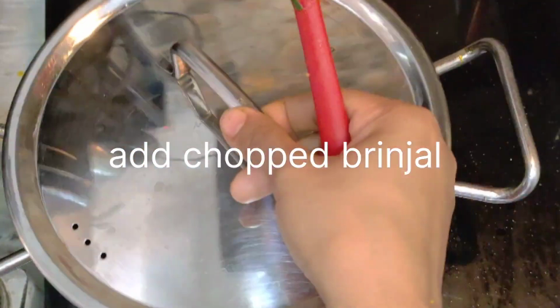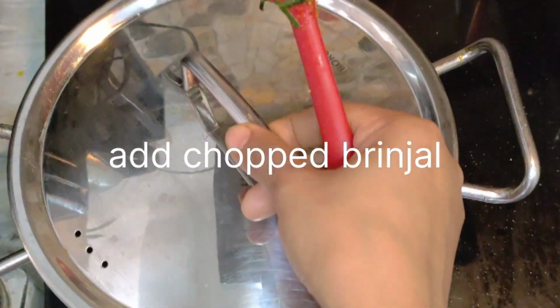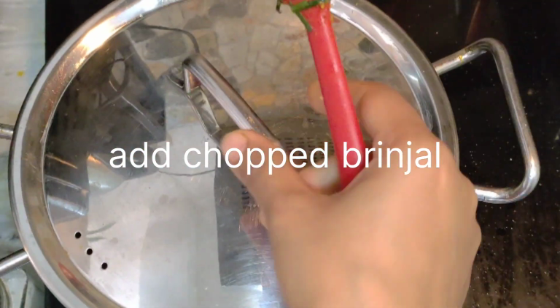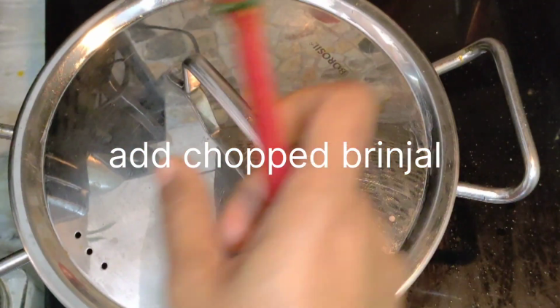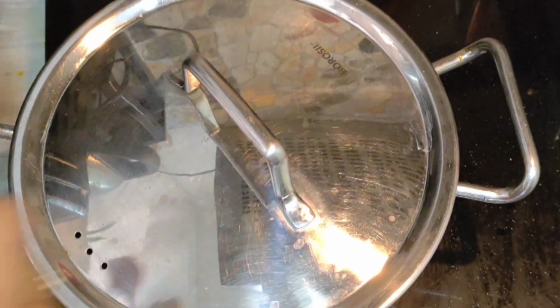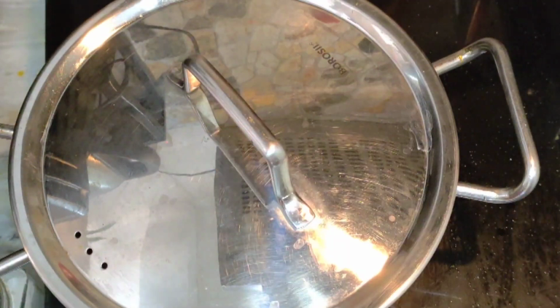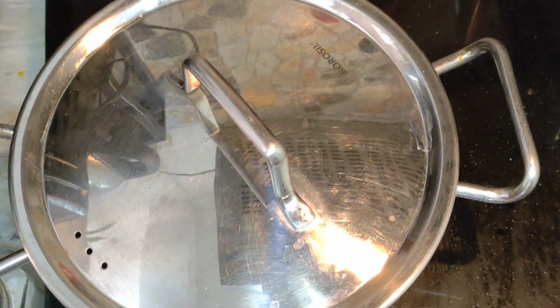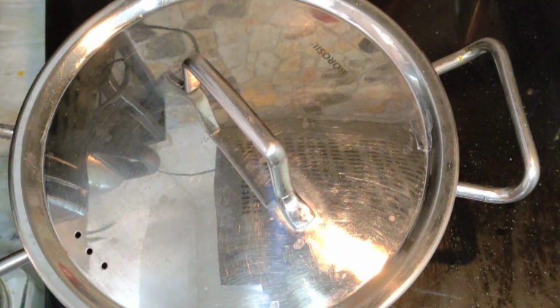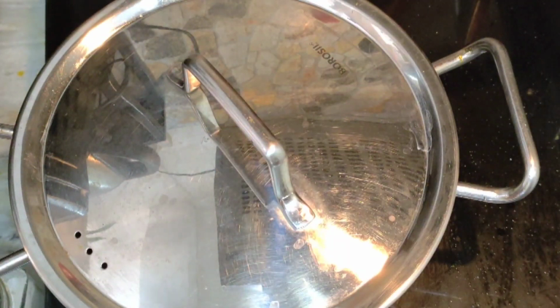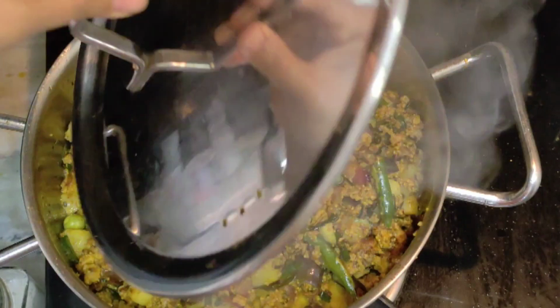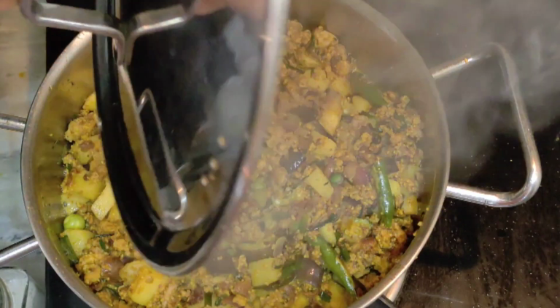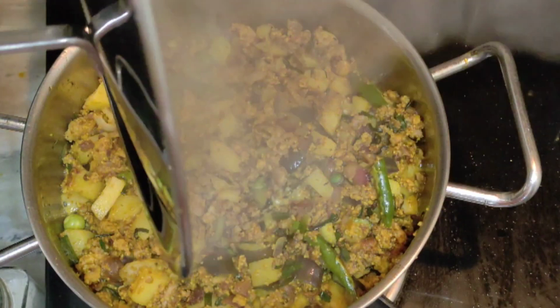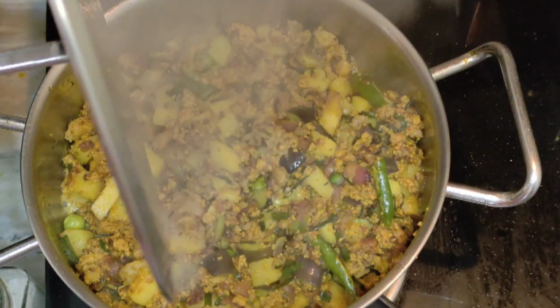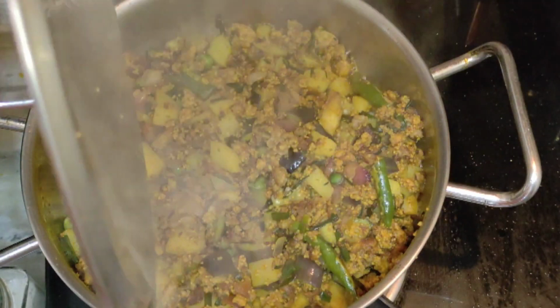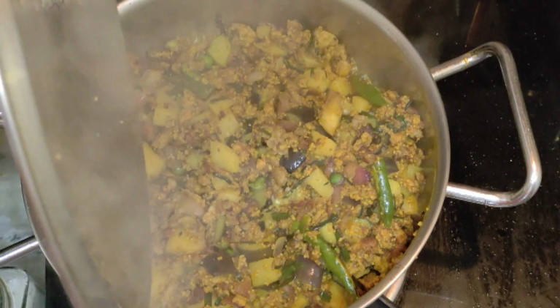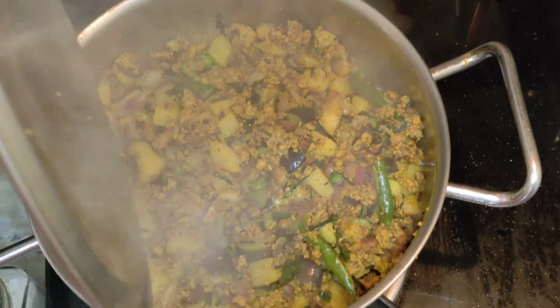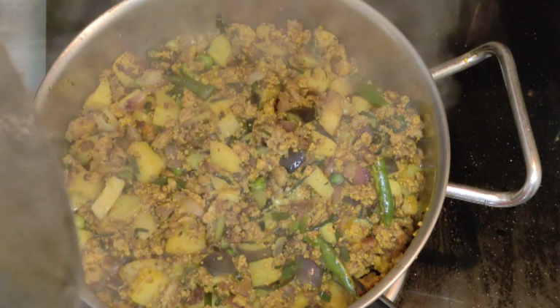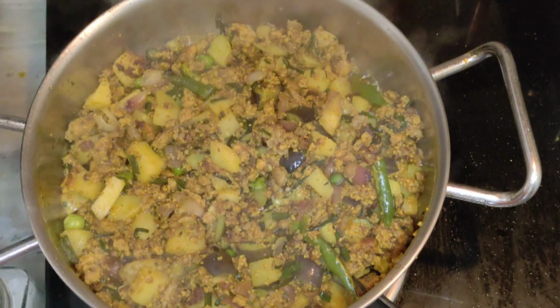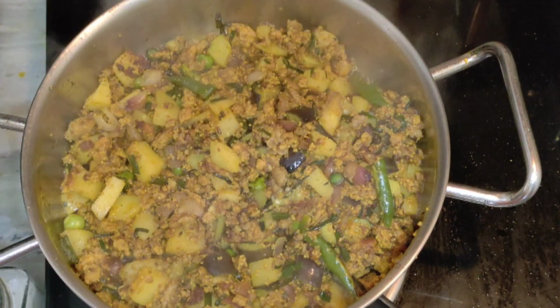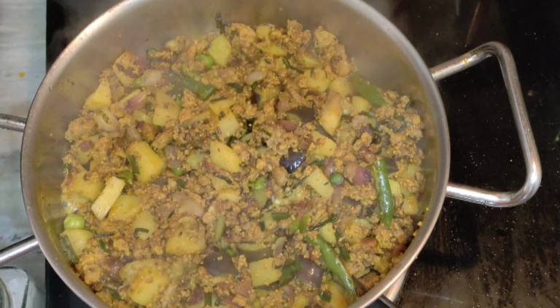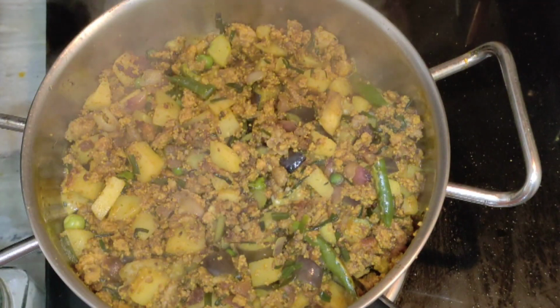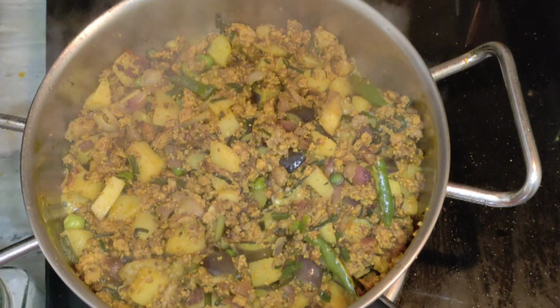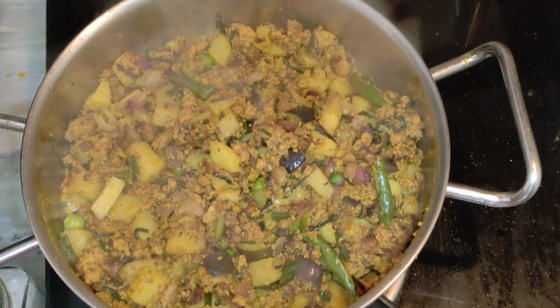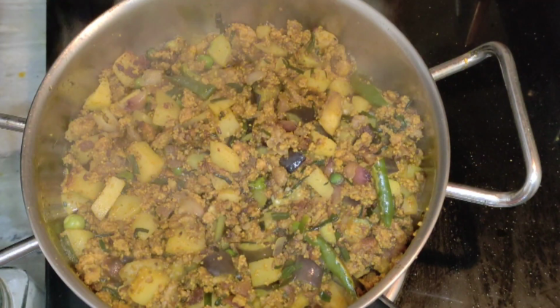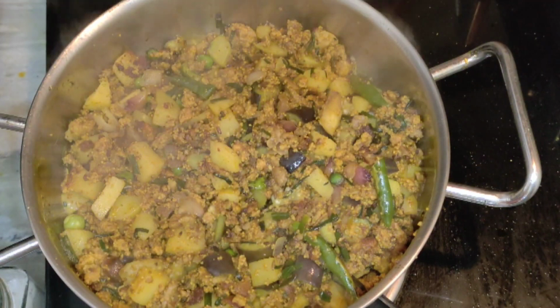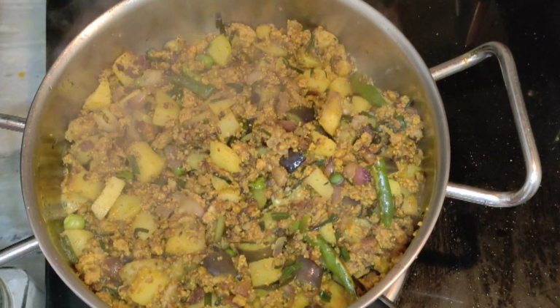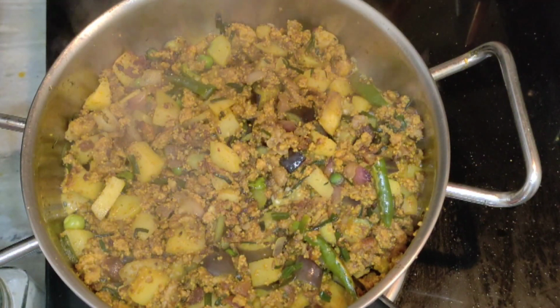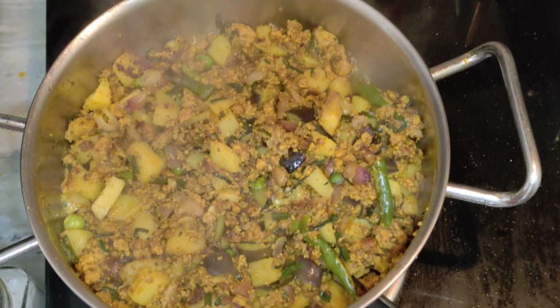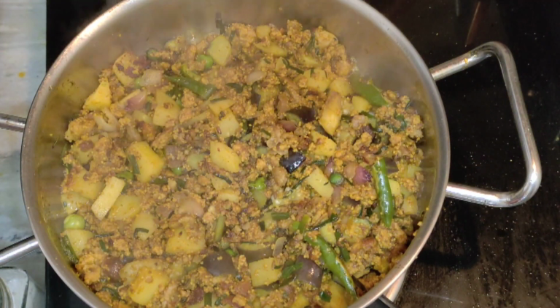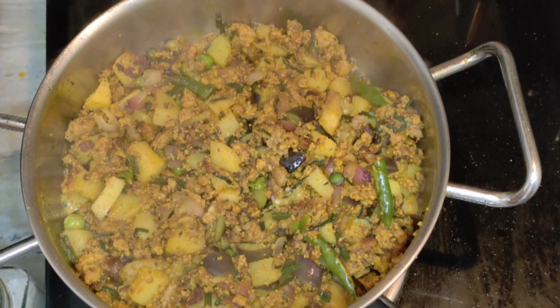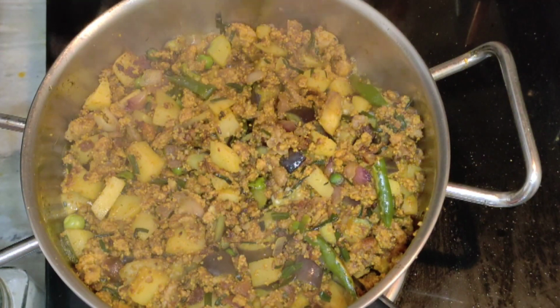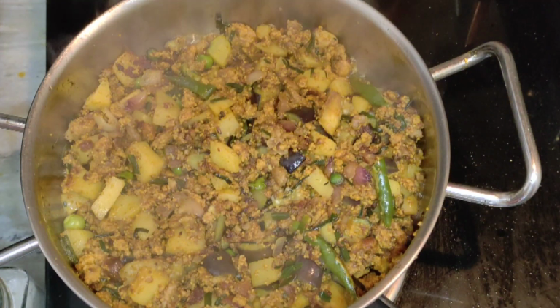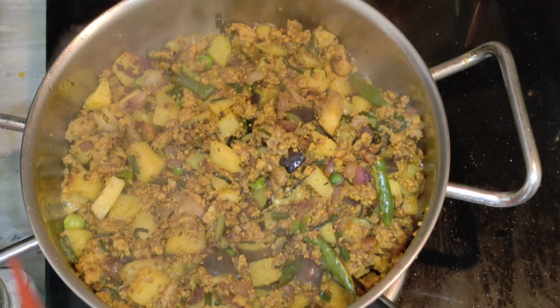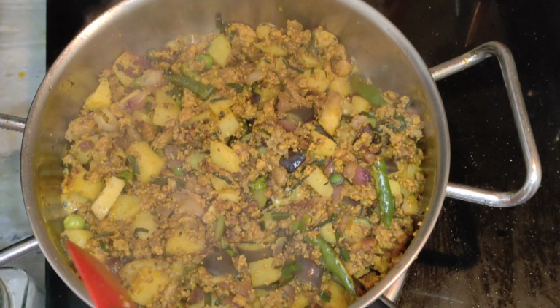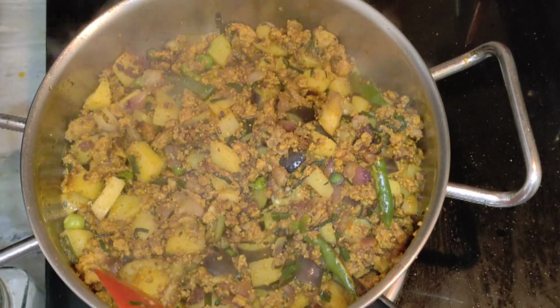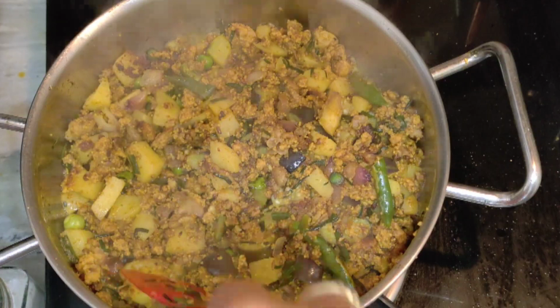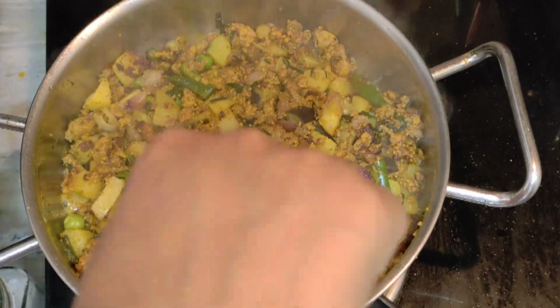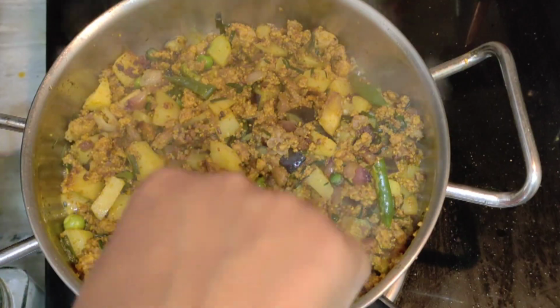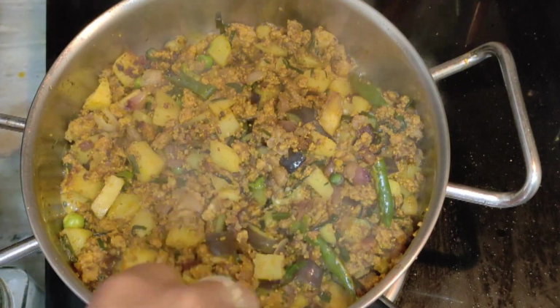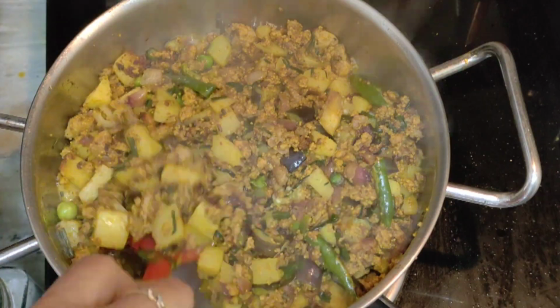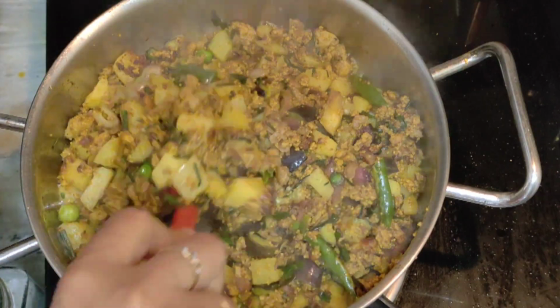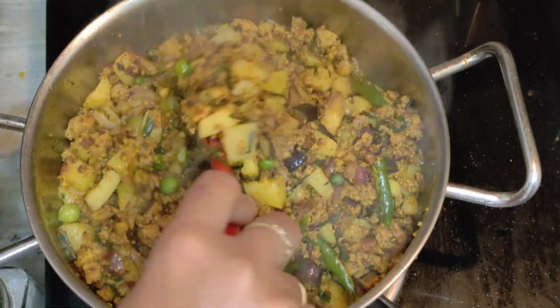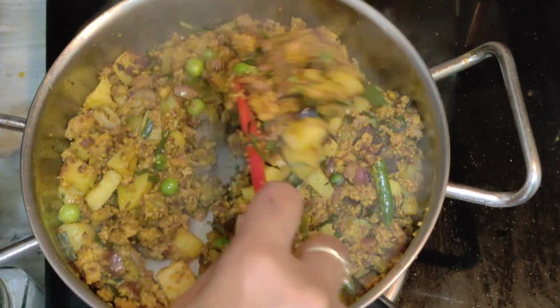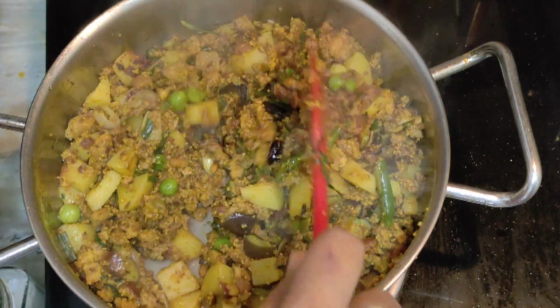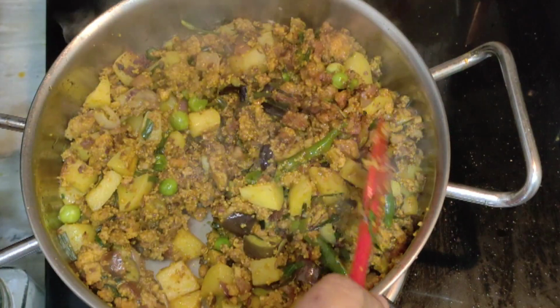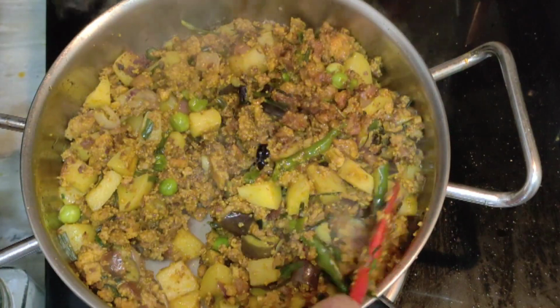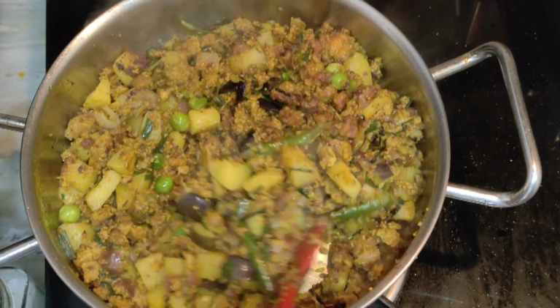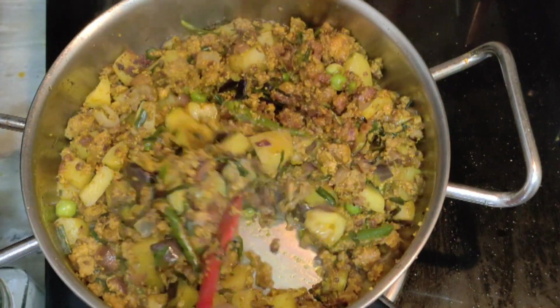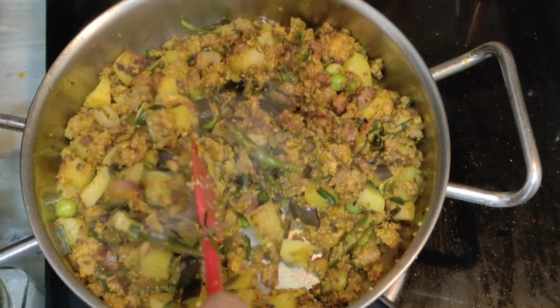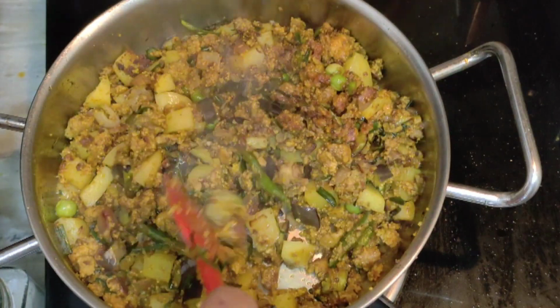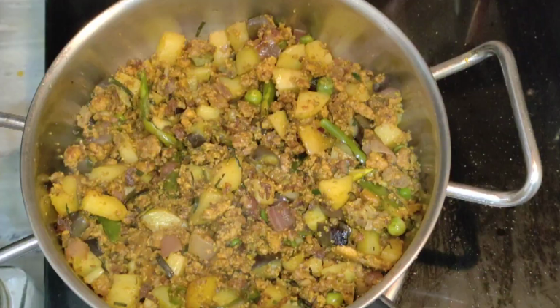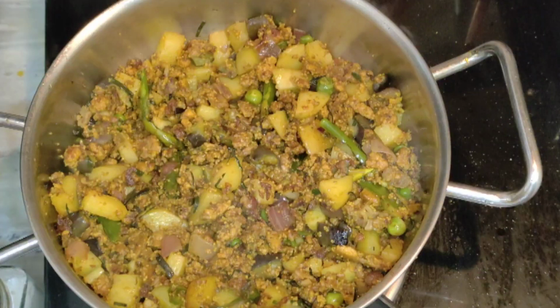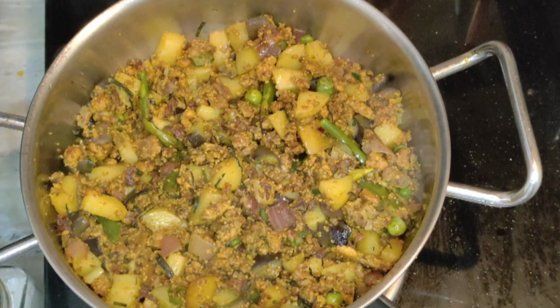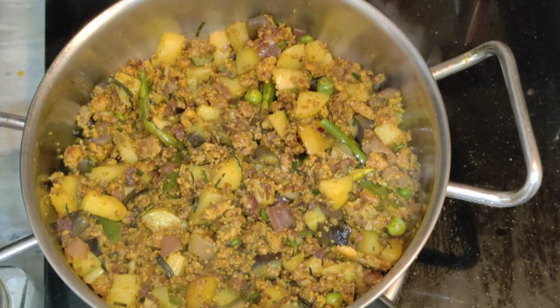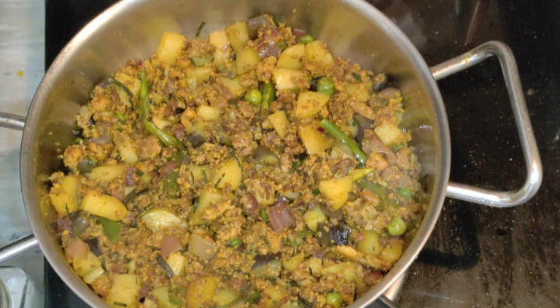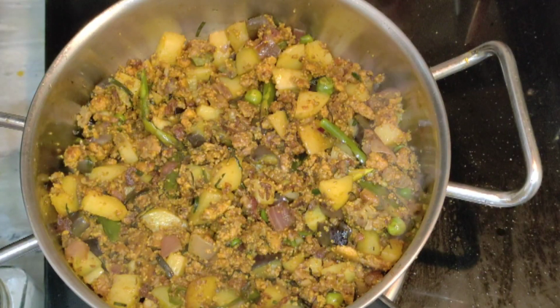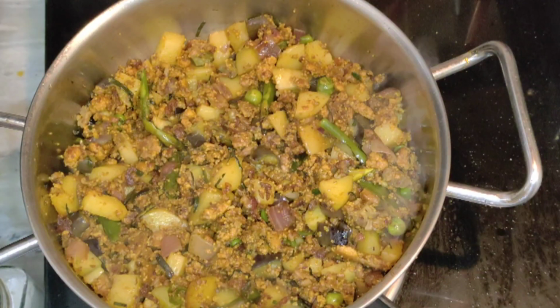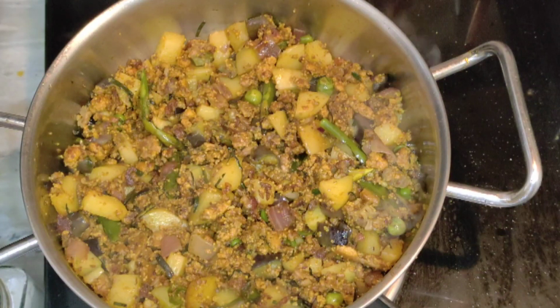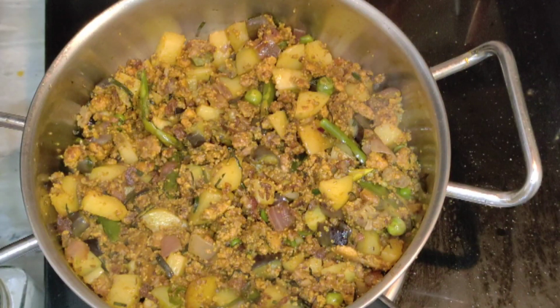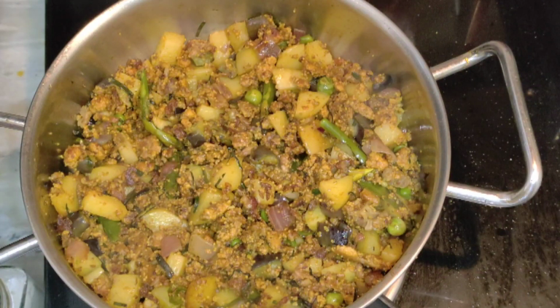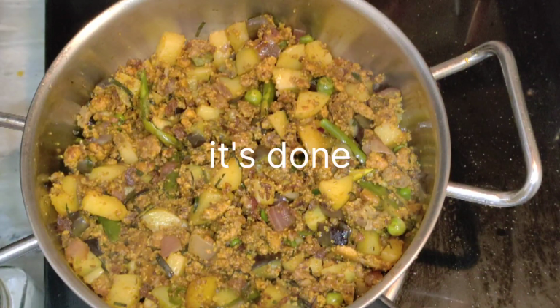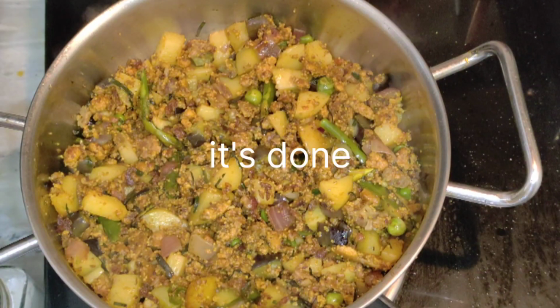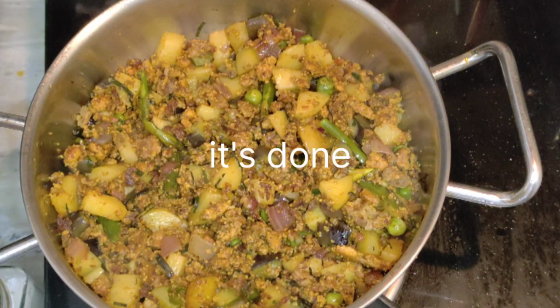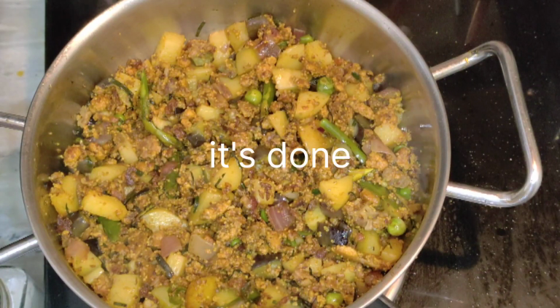Now the bag is also cooked. The vegetables are cooked. Now you are ready. Please enjoy.